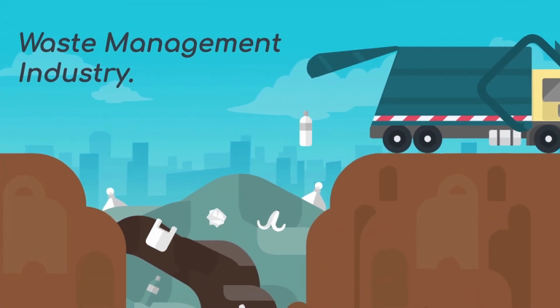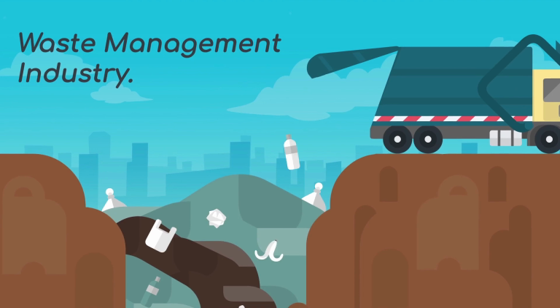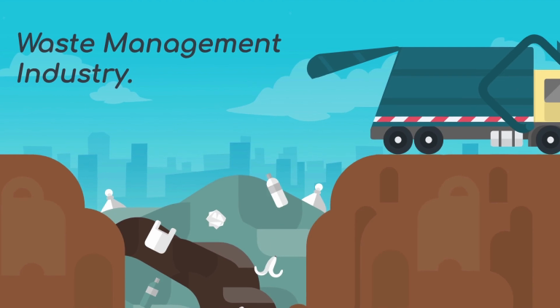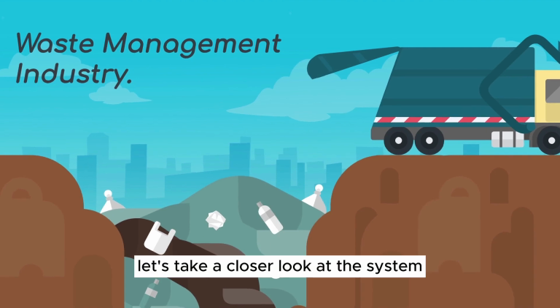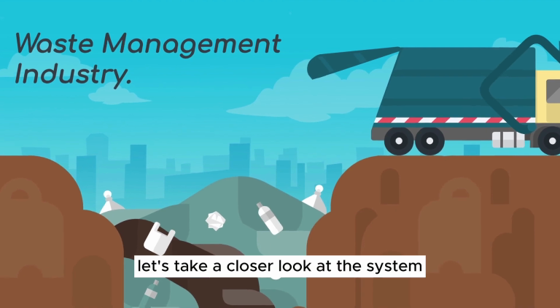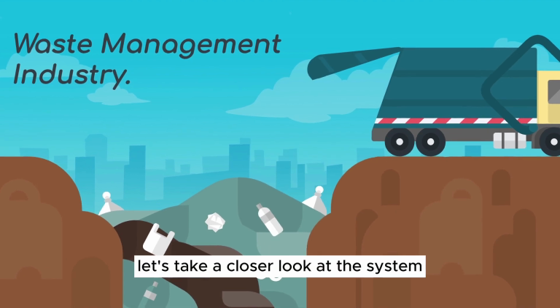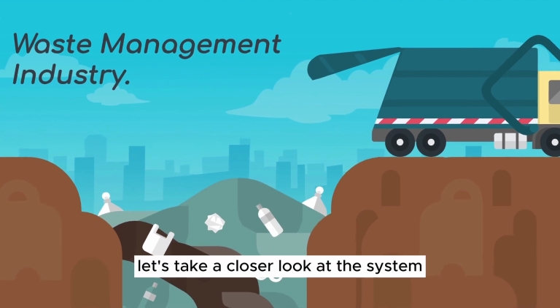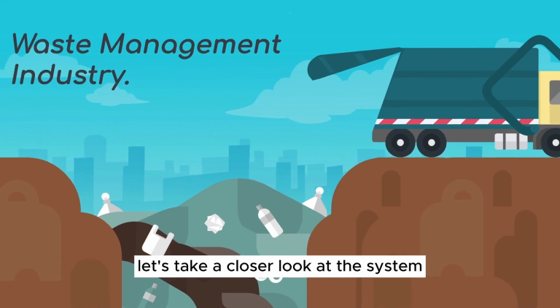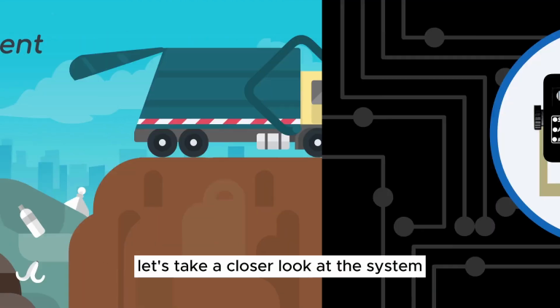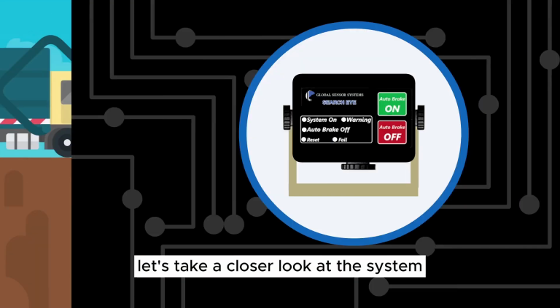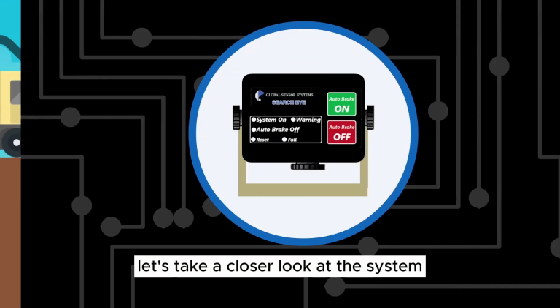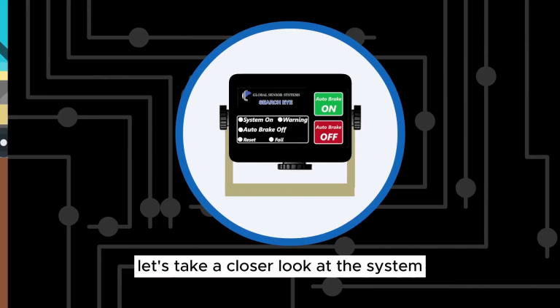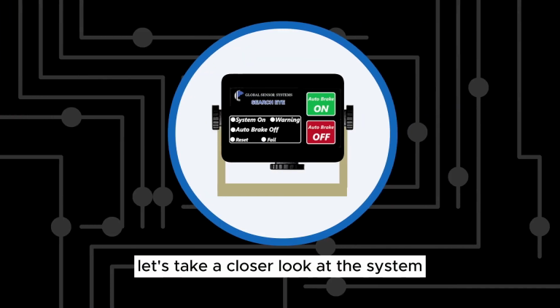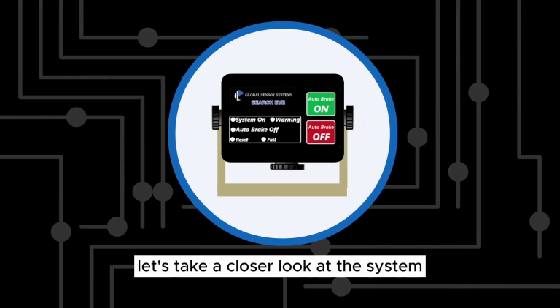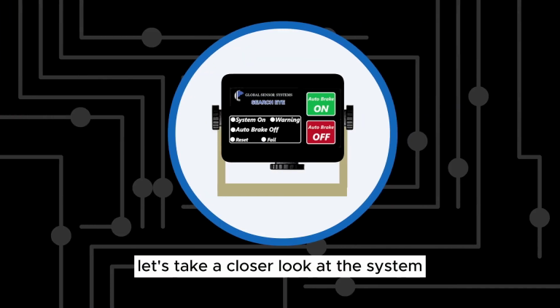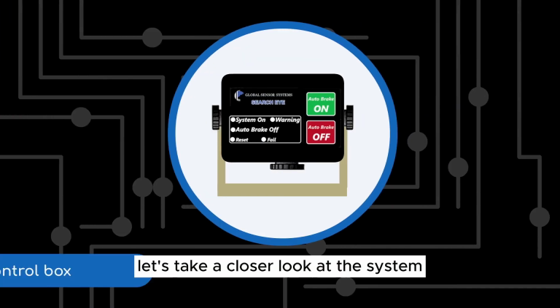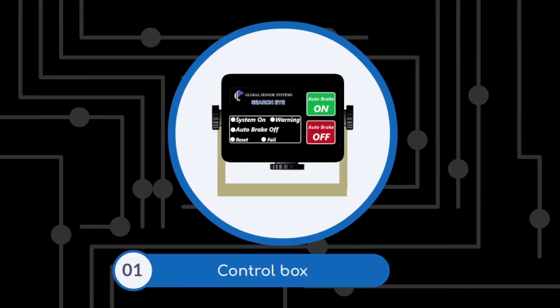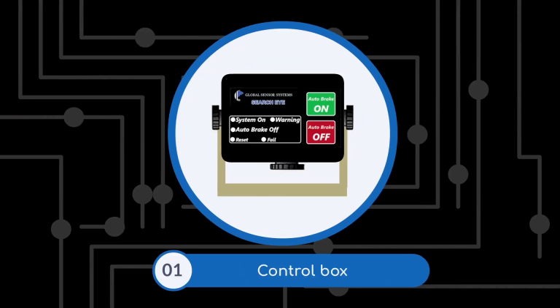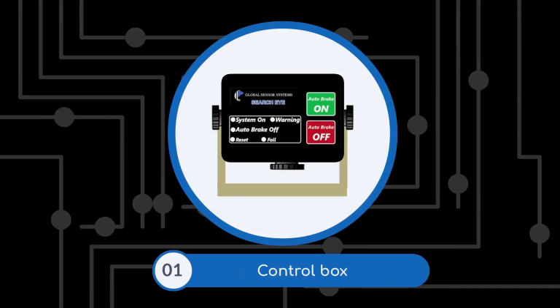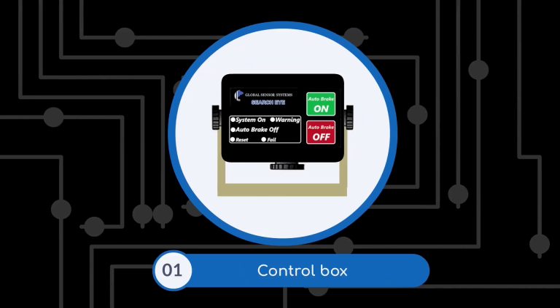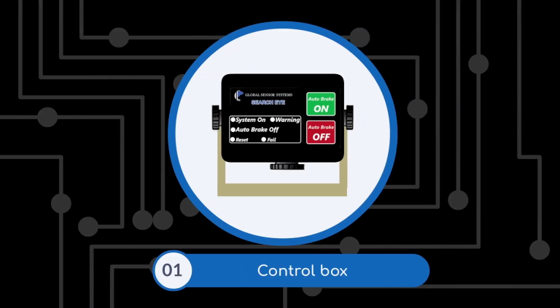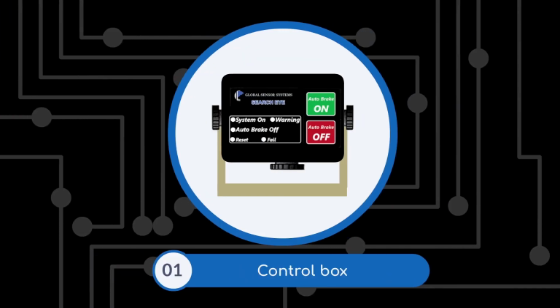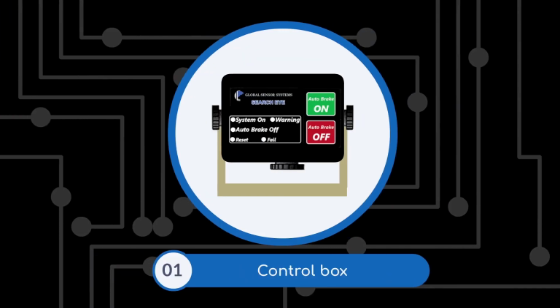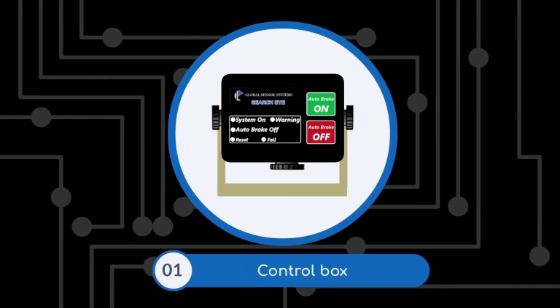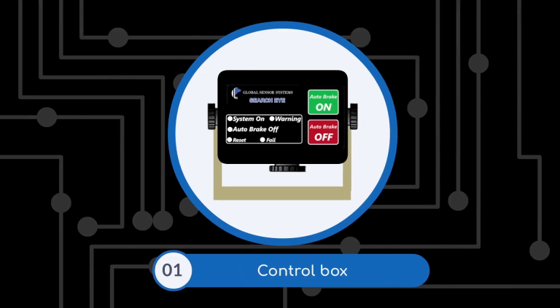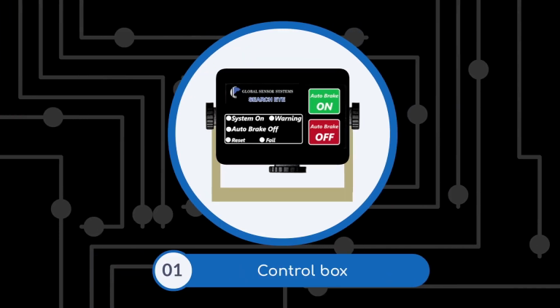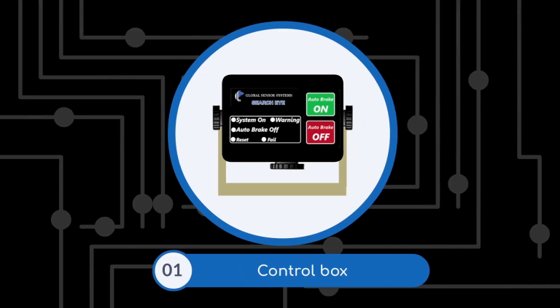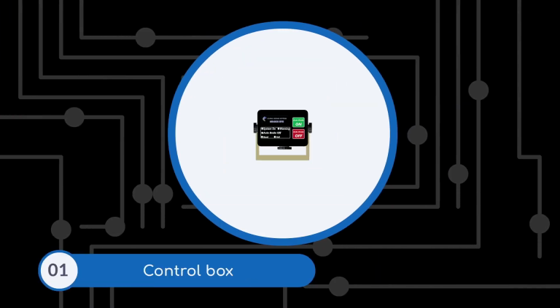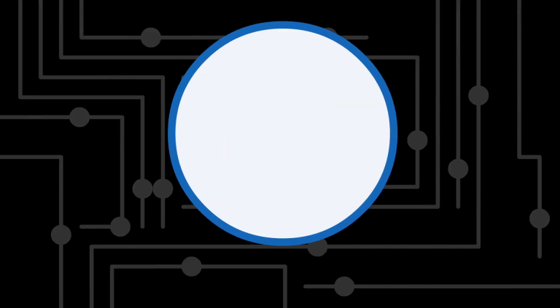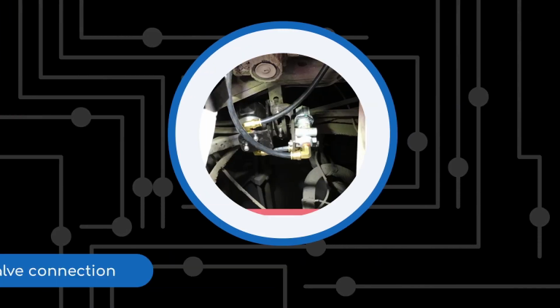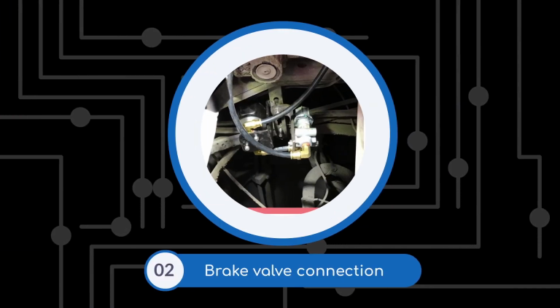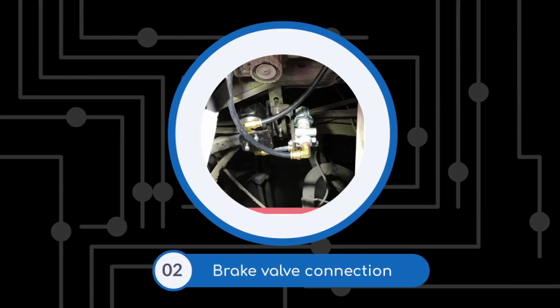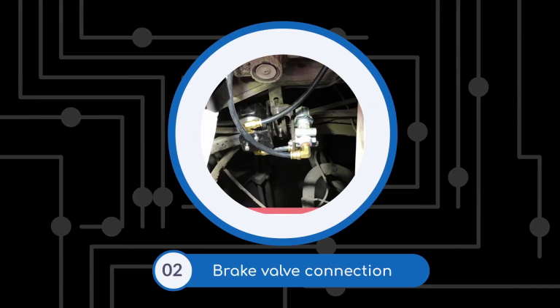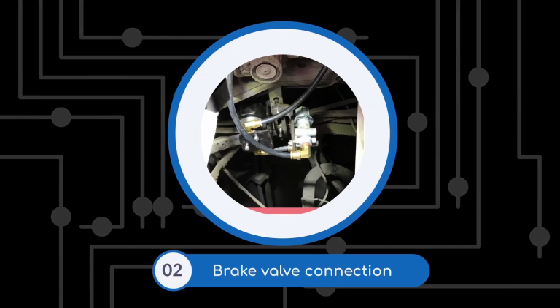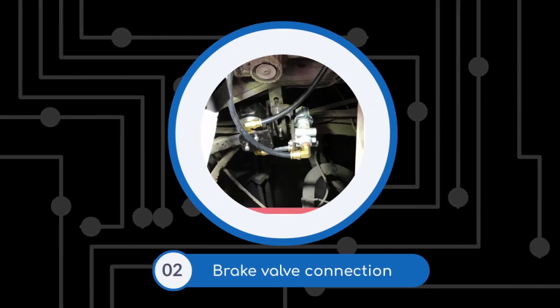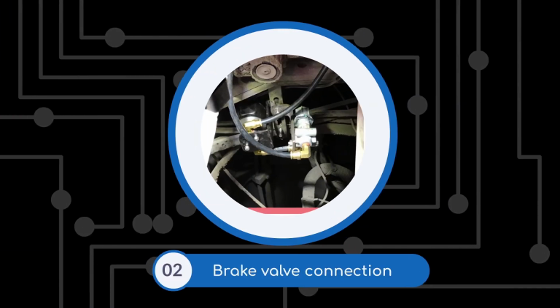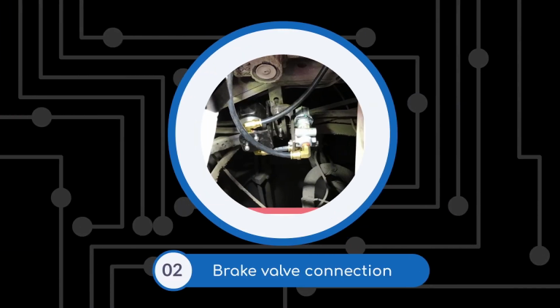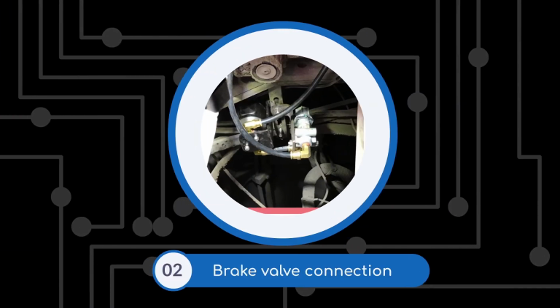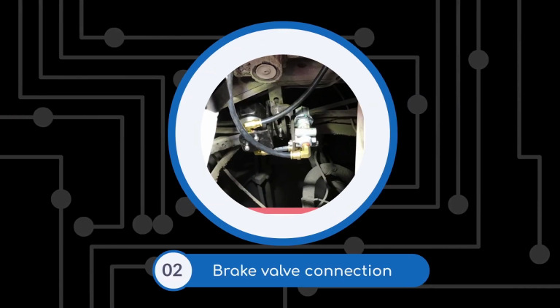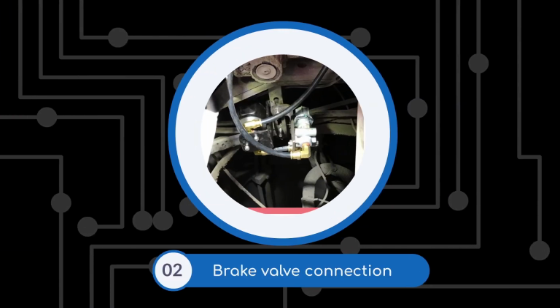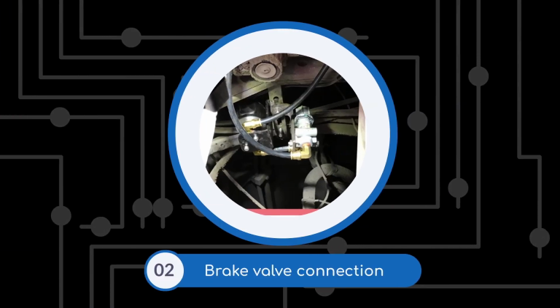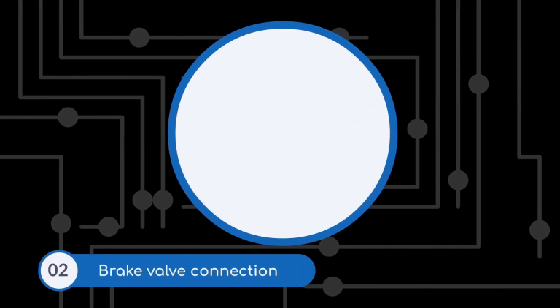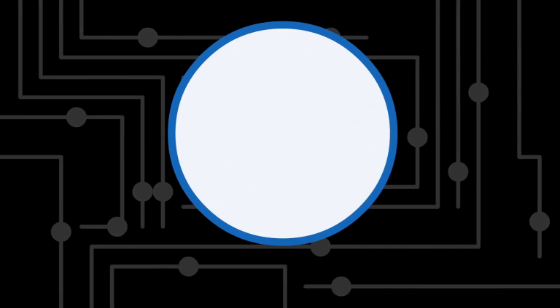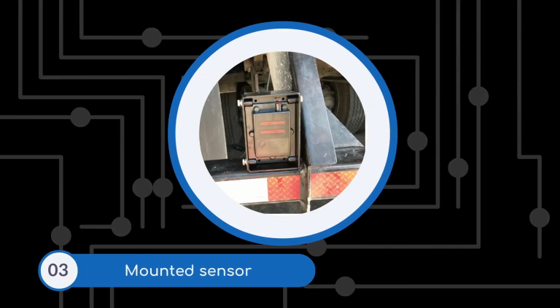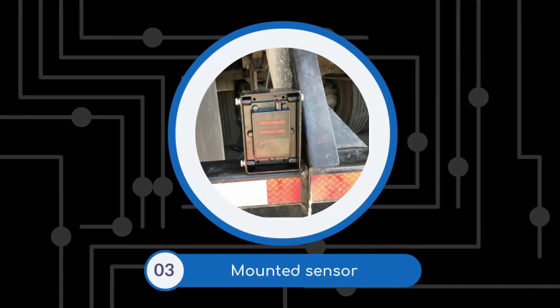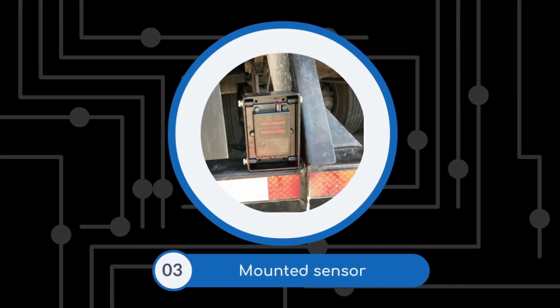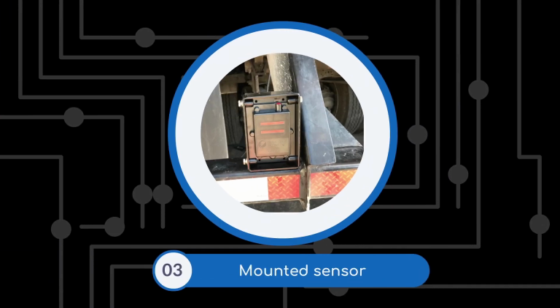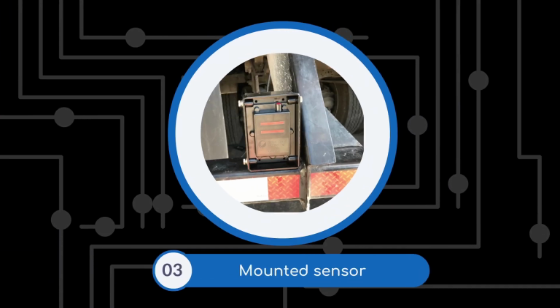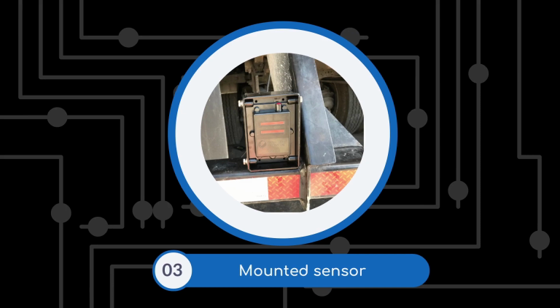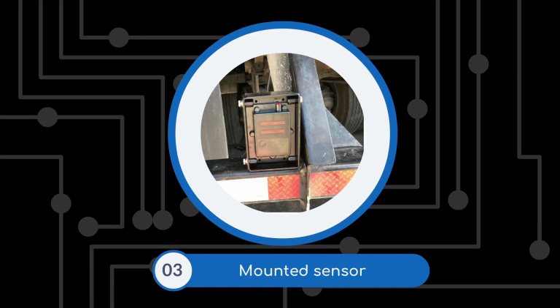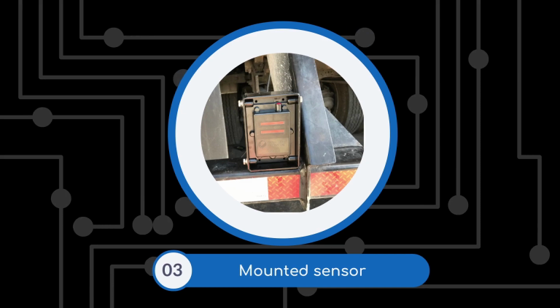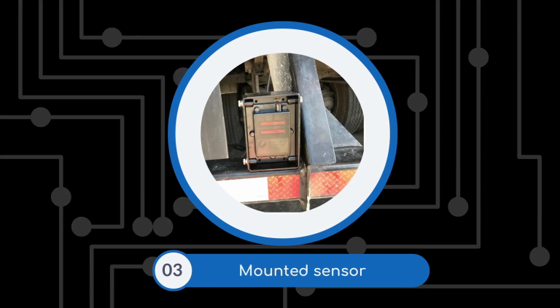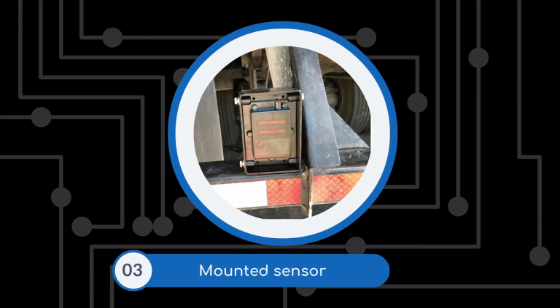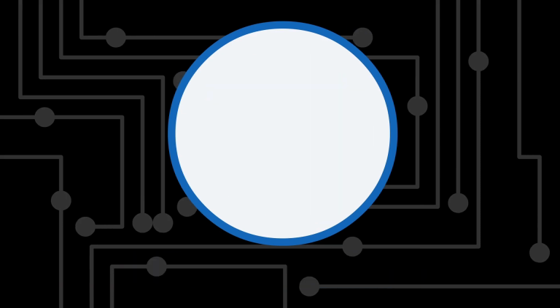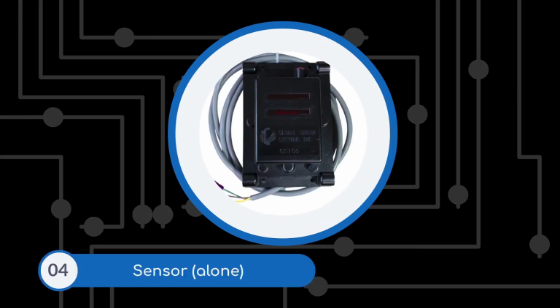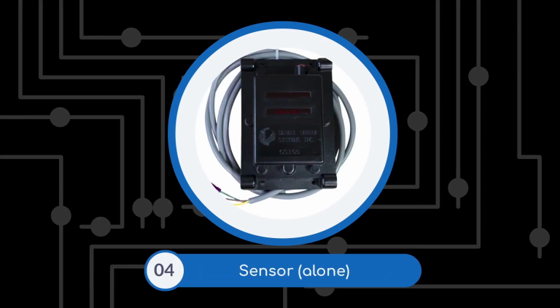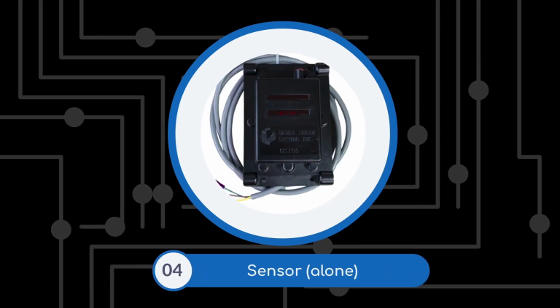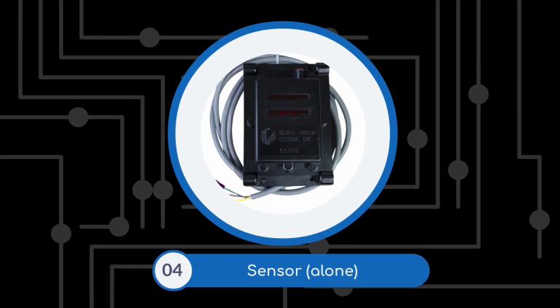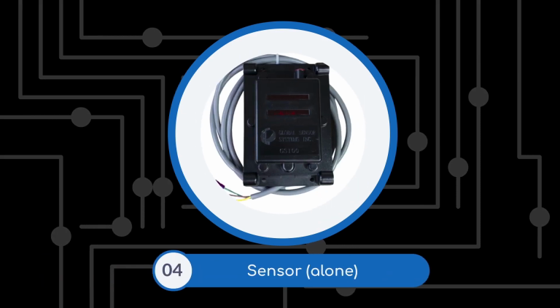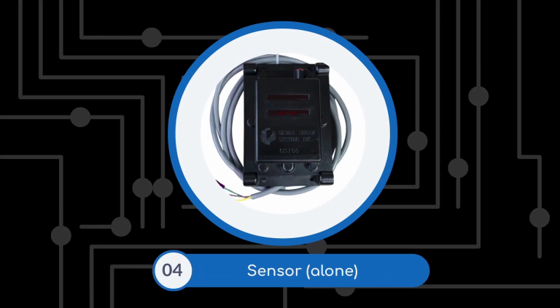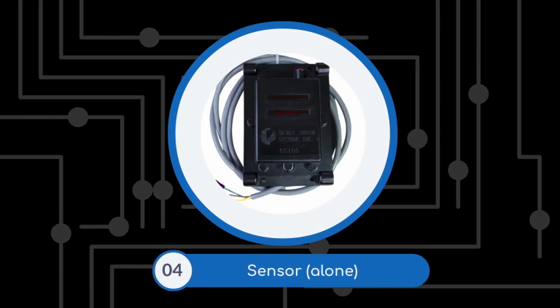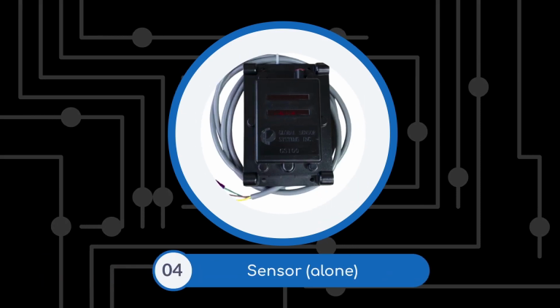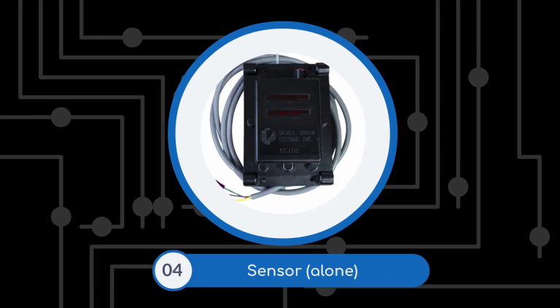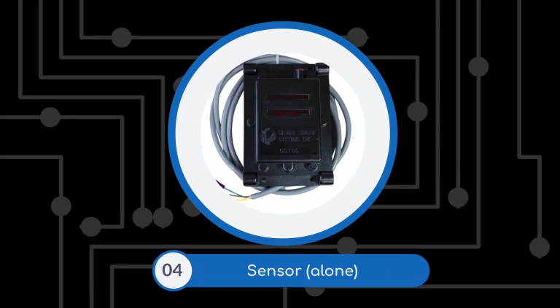Let's take a closer look at the system. You've got the control box, the brake valve connection, the mounted sensor, and the sensor alone.